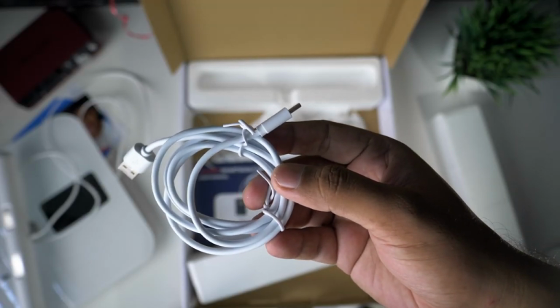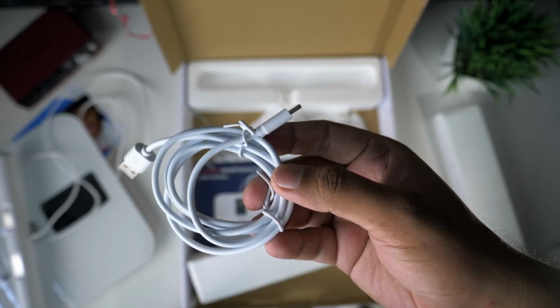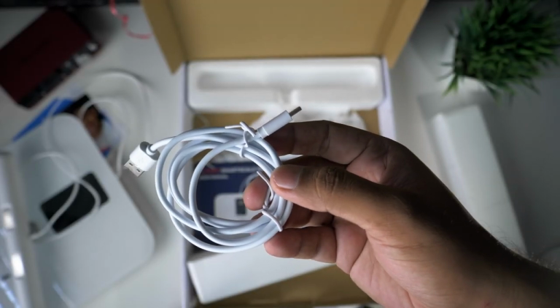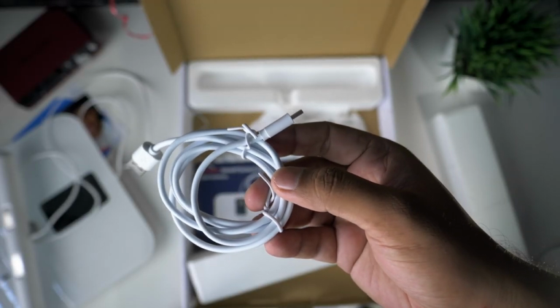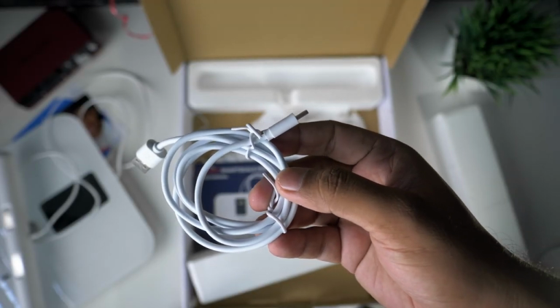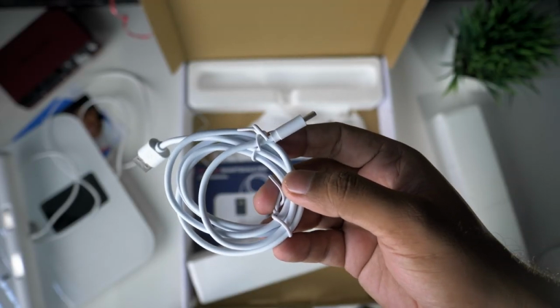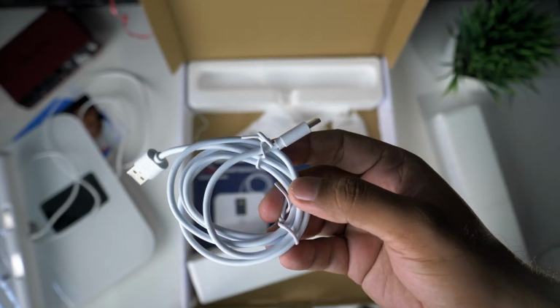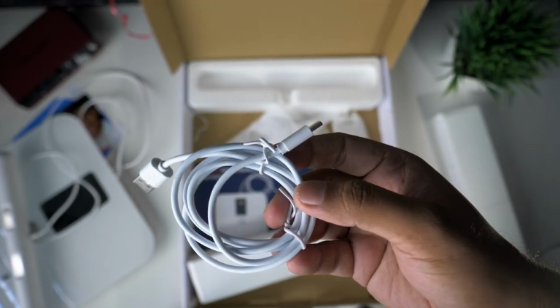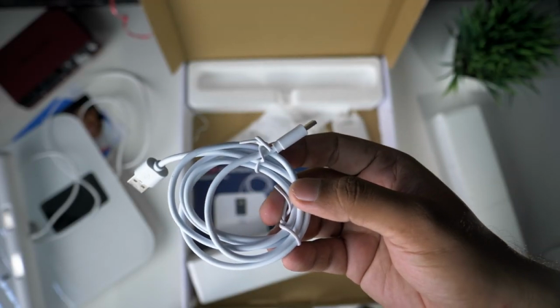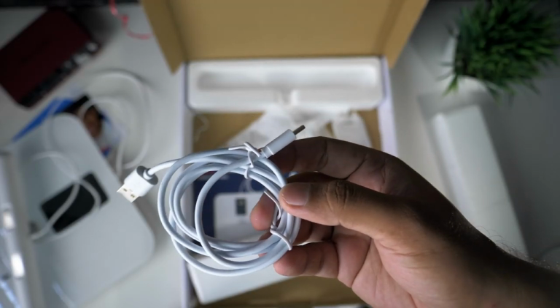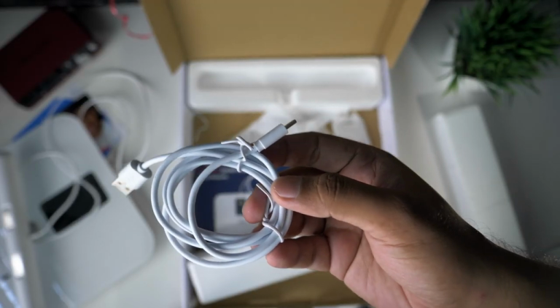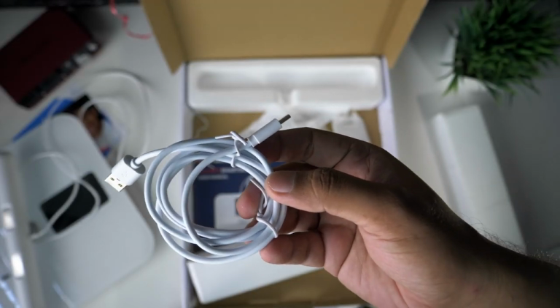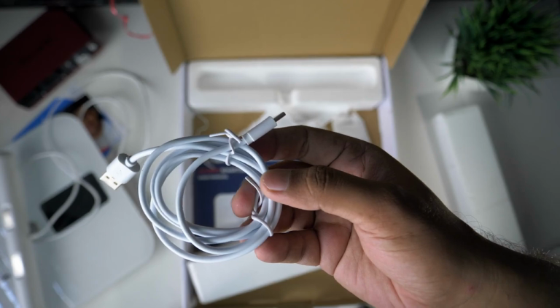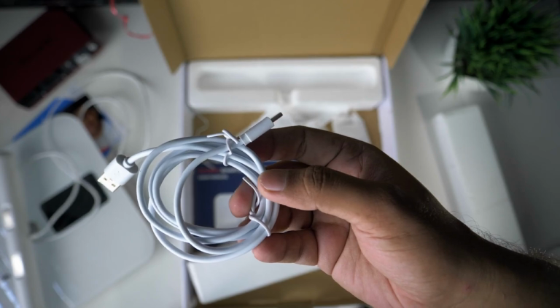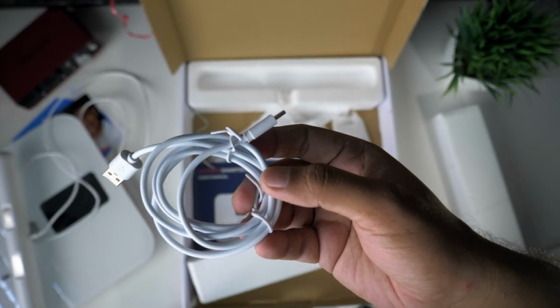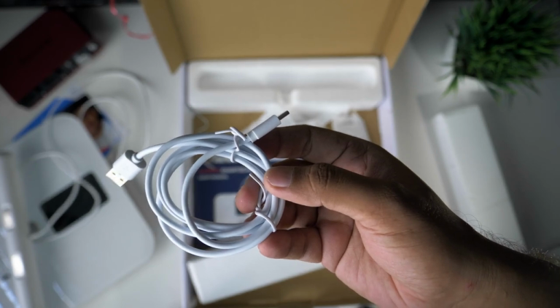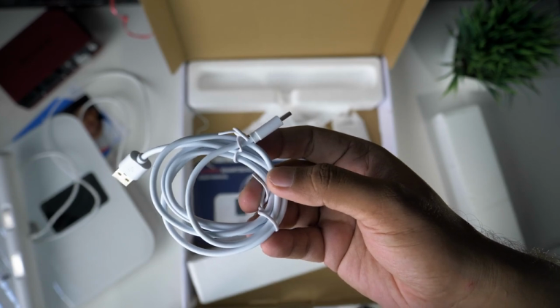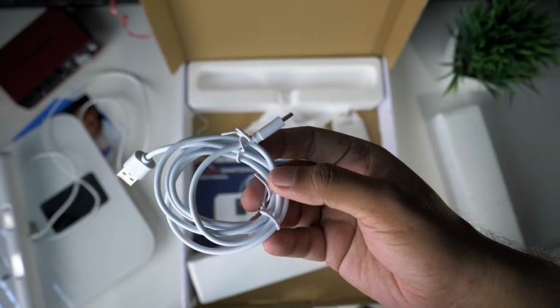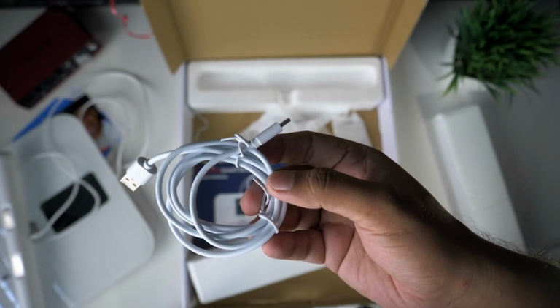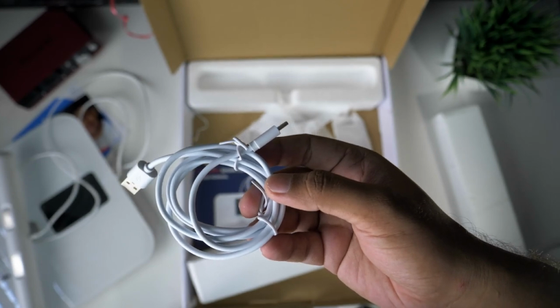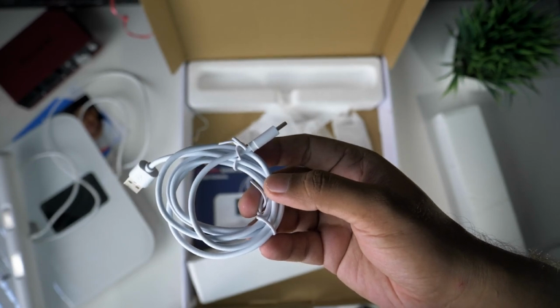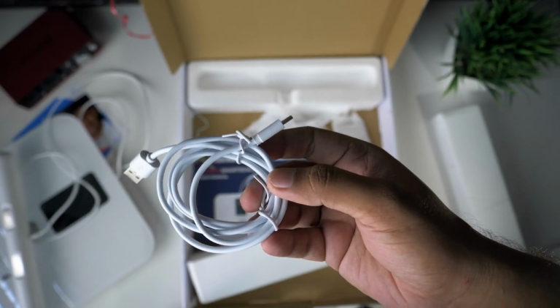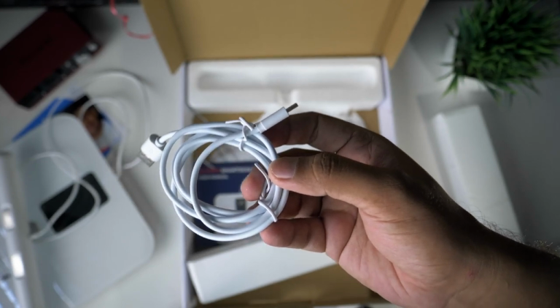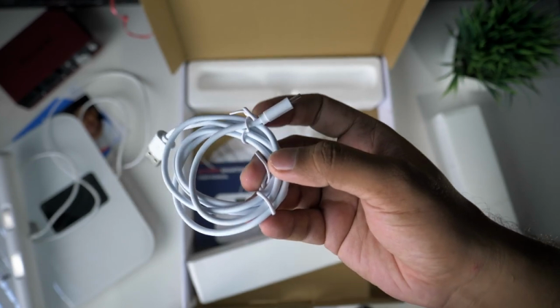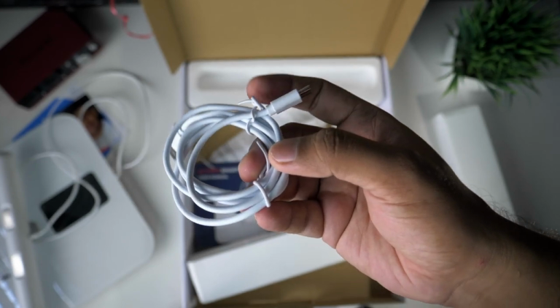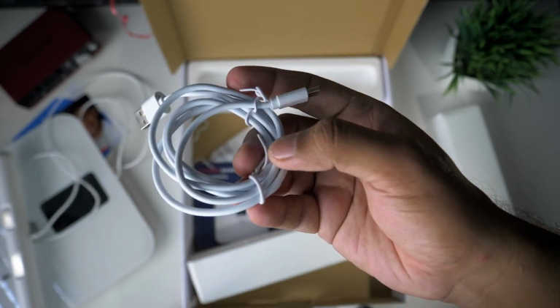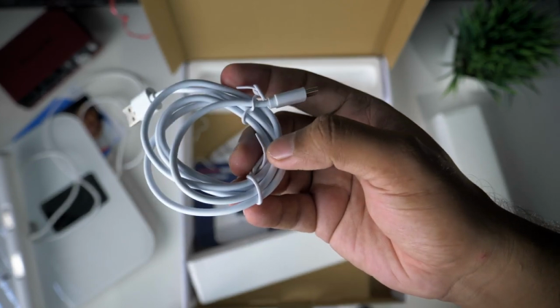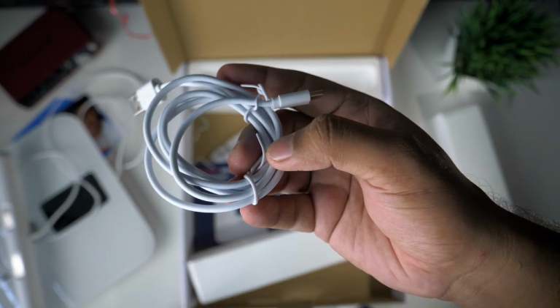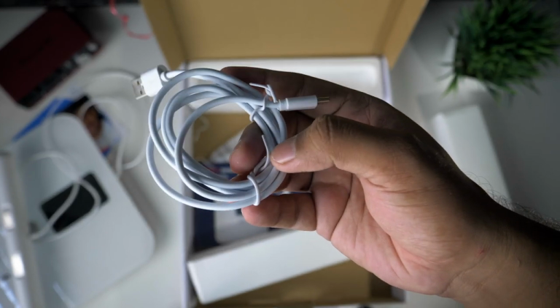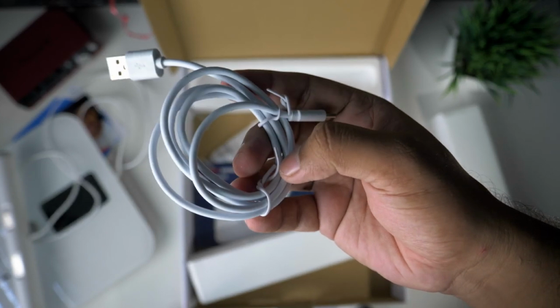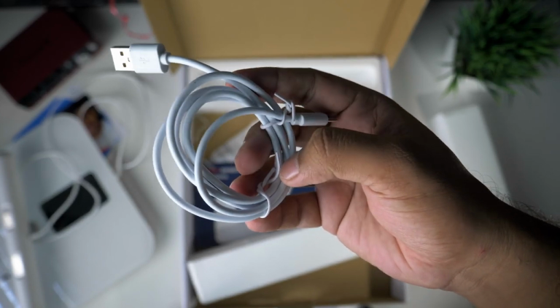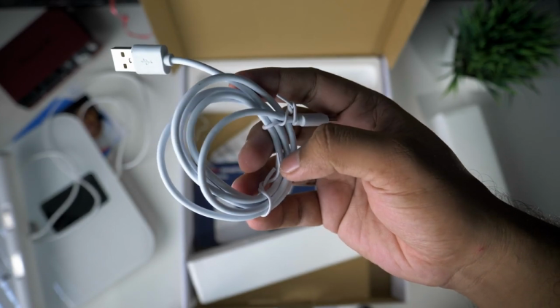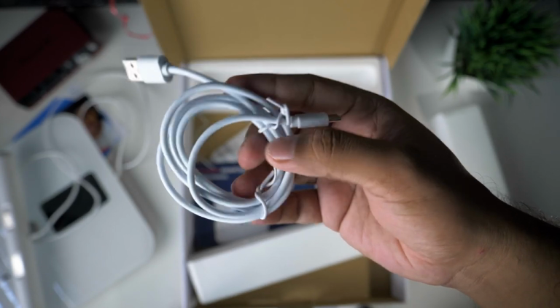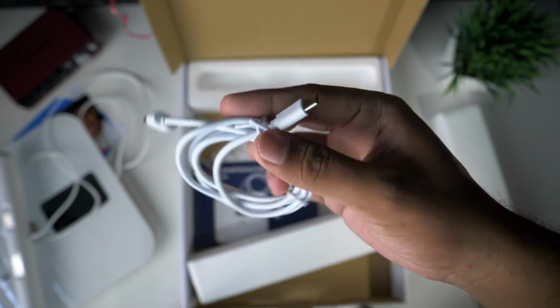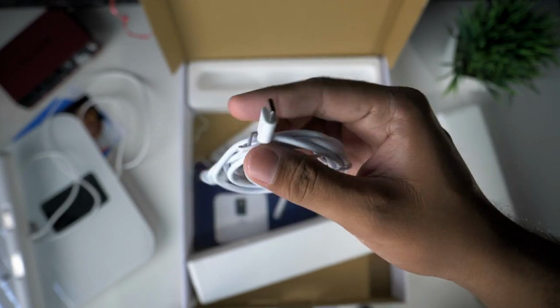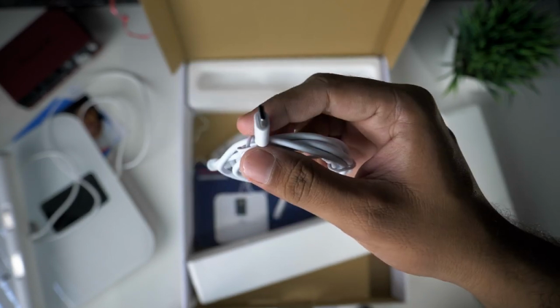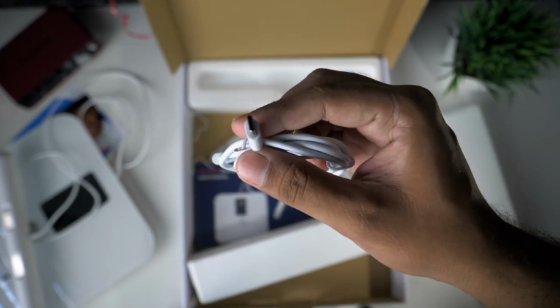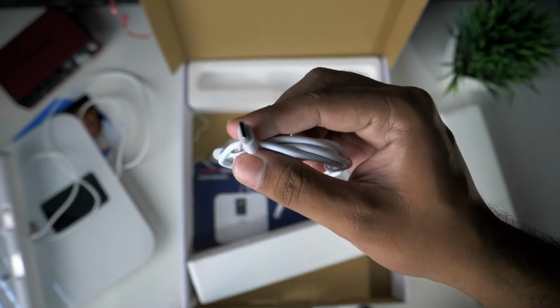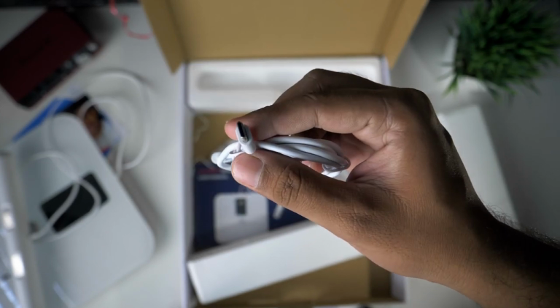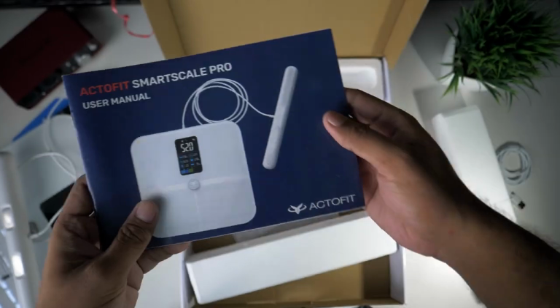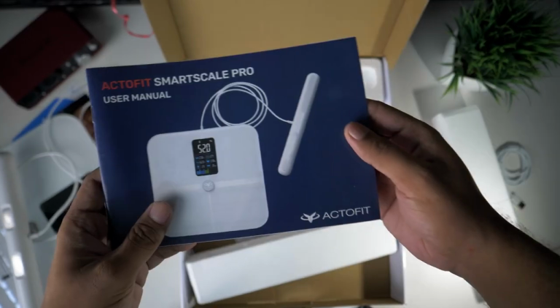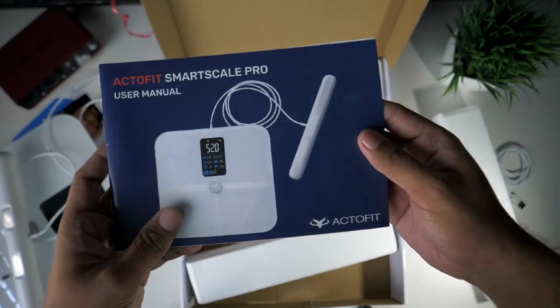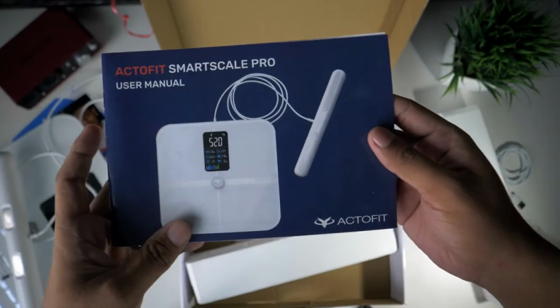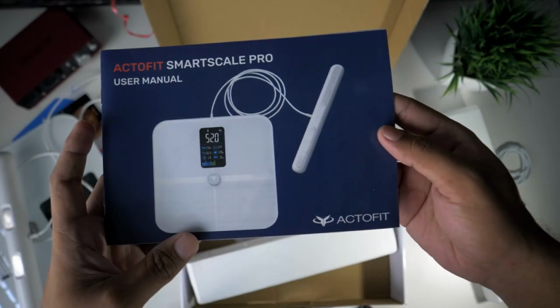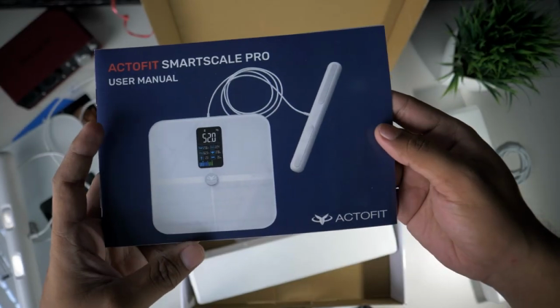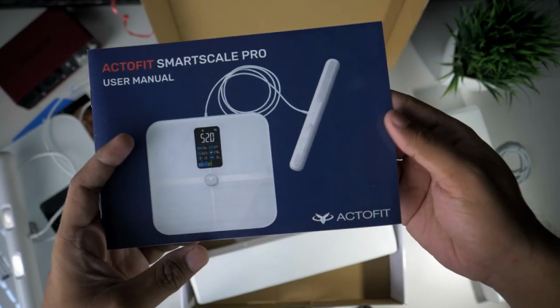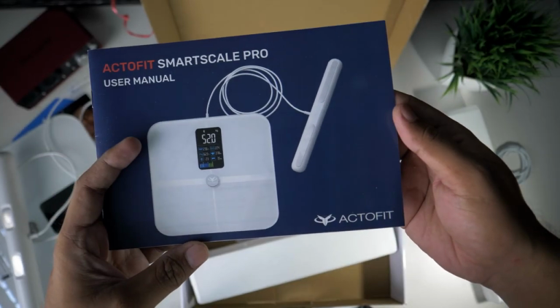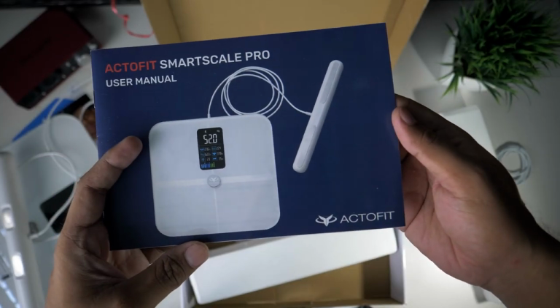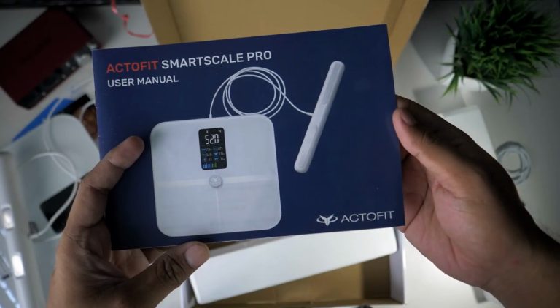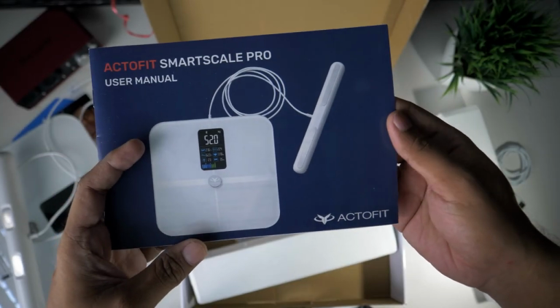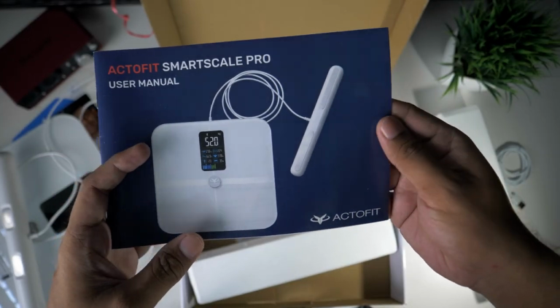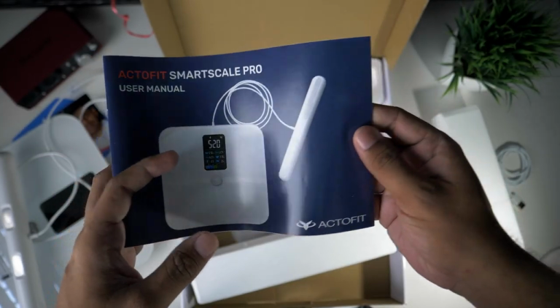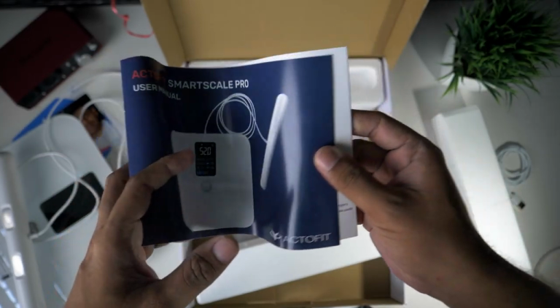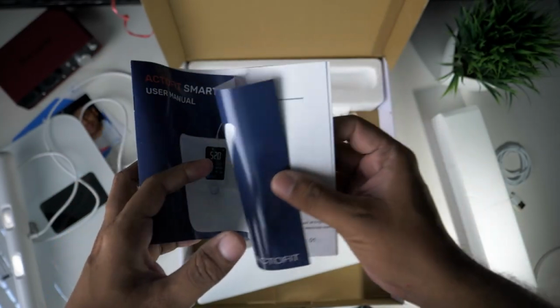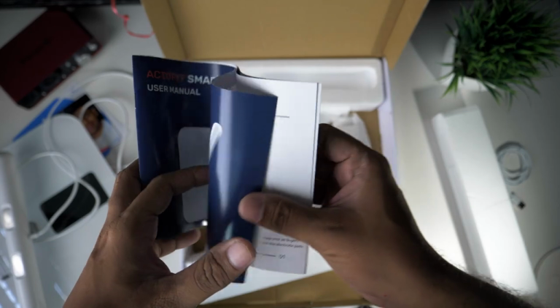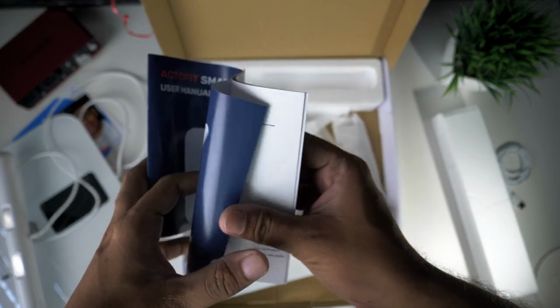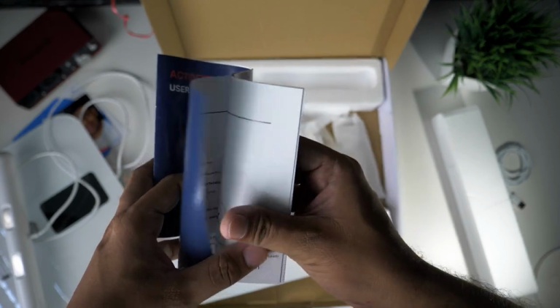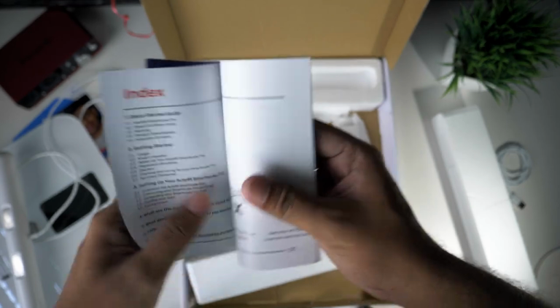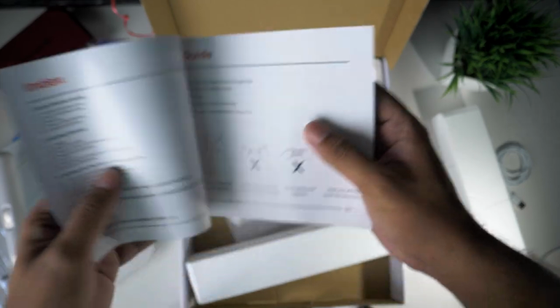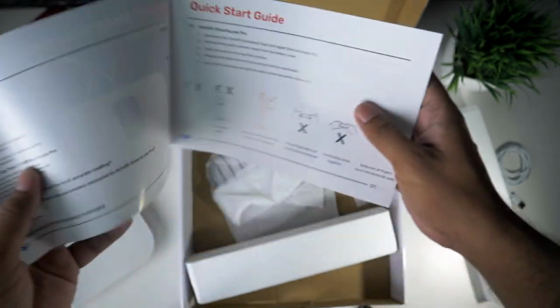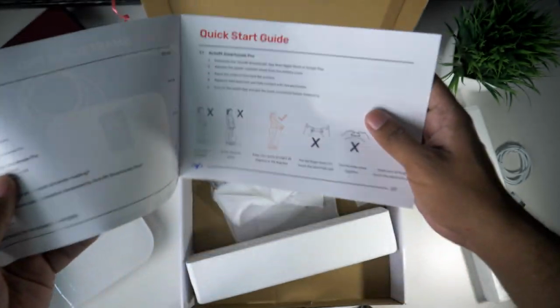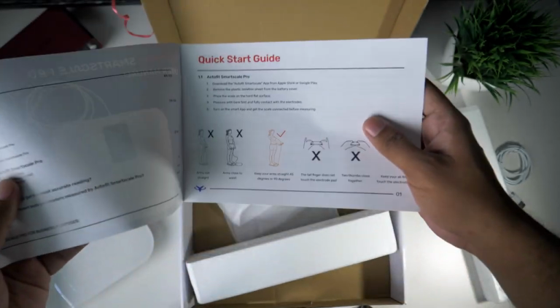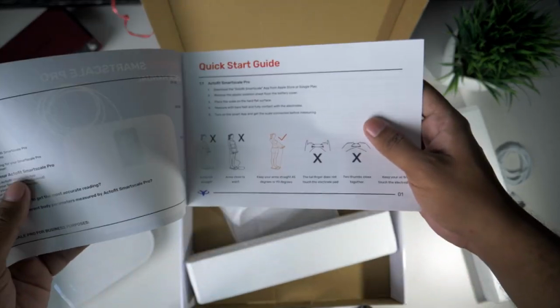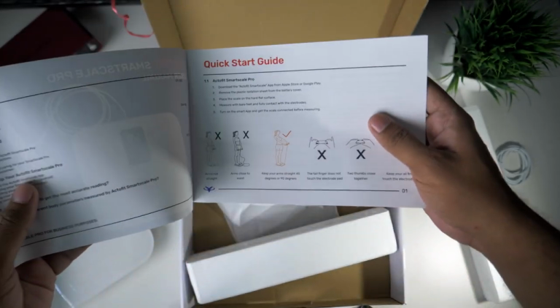There is a built-in battery — you can see it; it is rechargeable. Next, there is a user manual. Here is the general product overview.